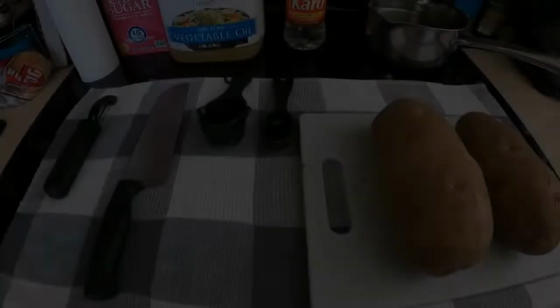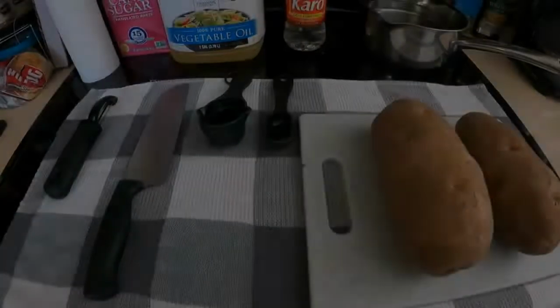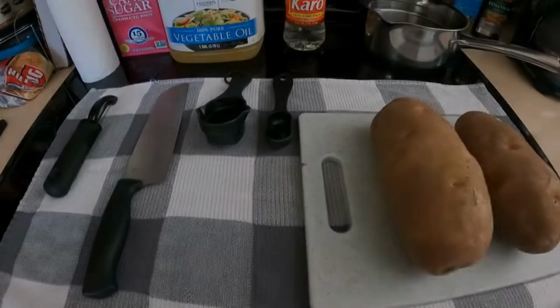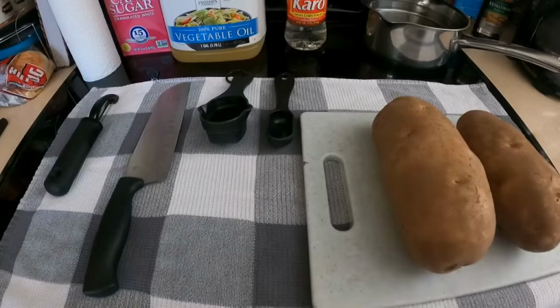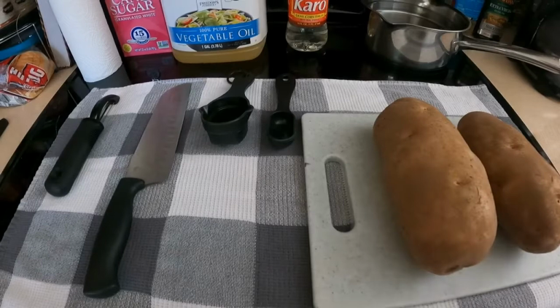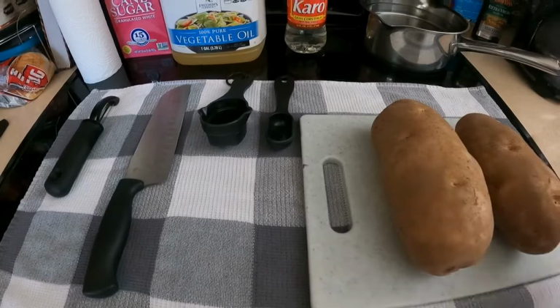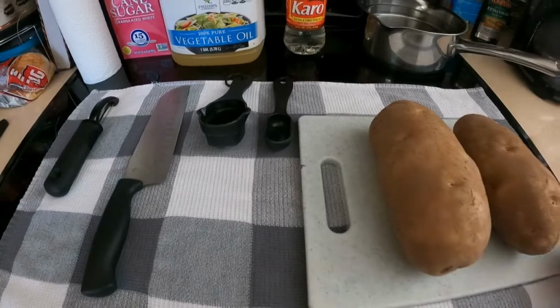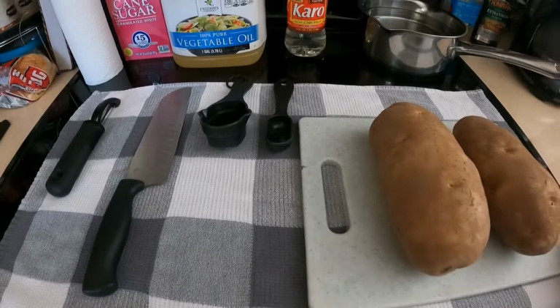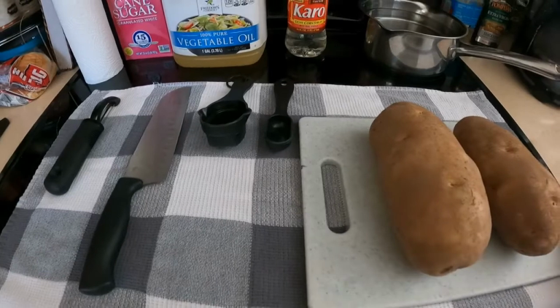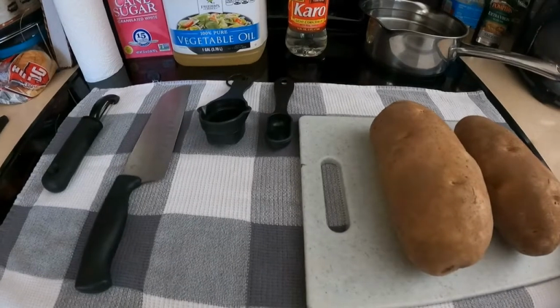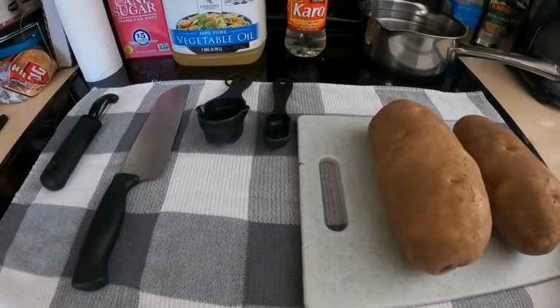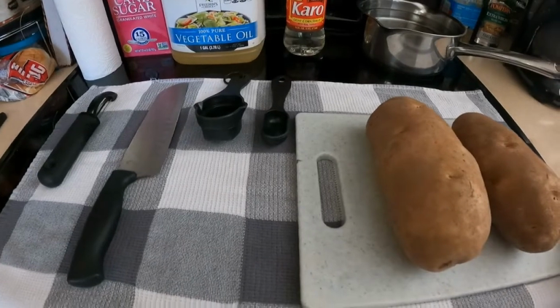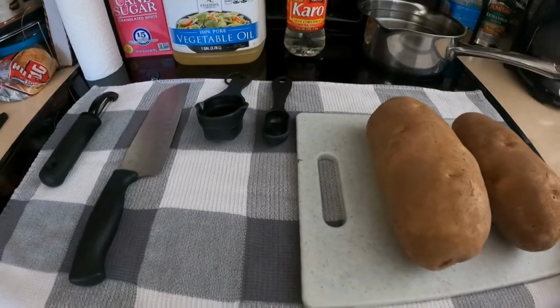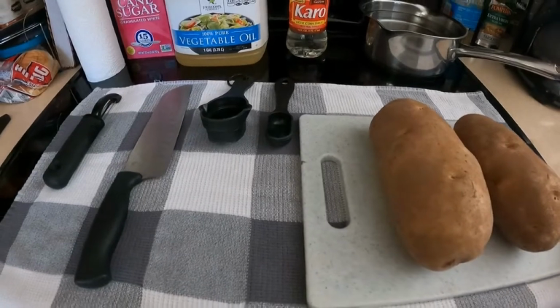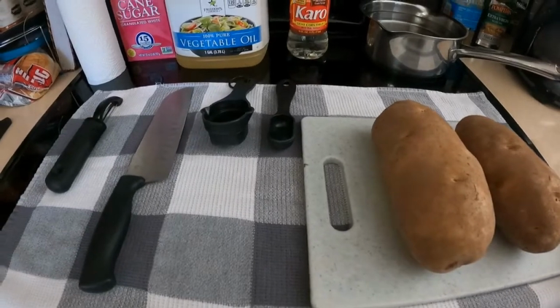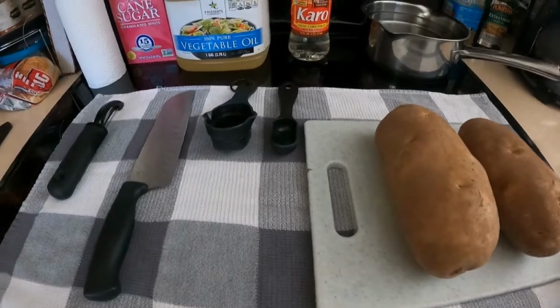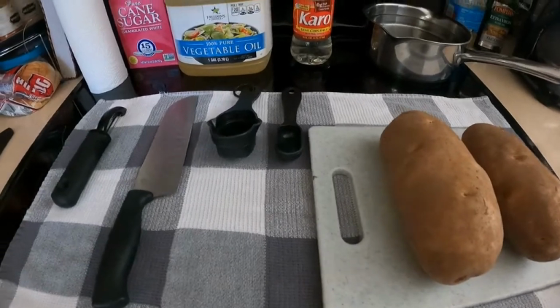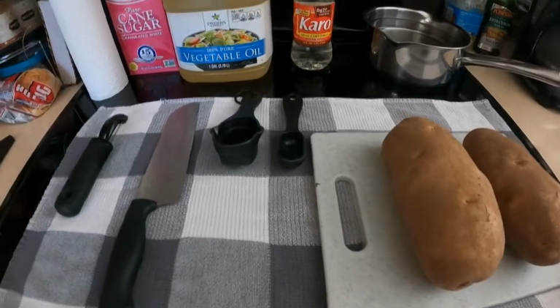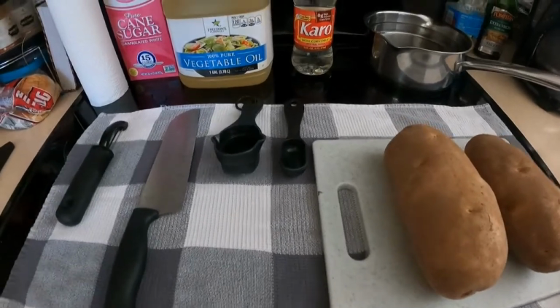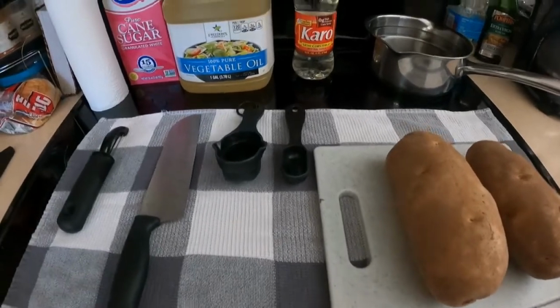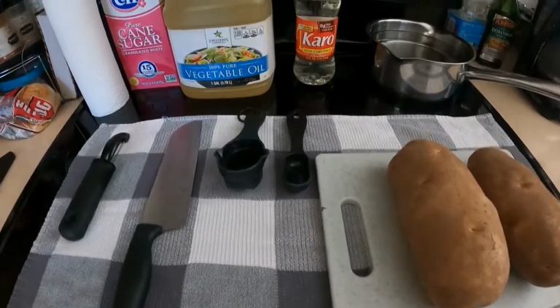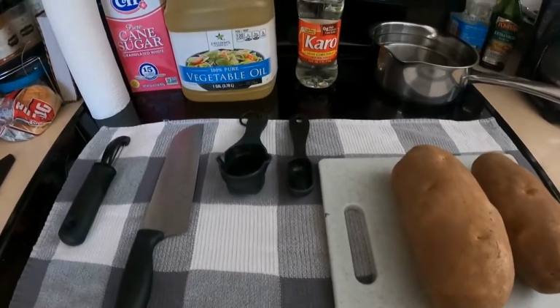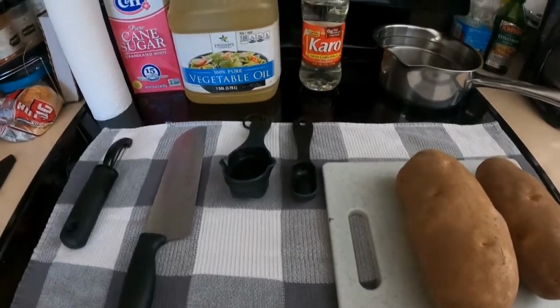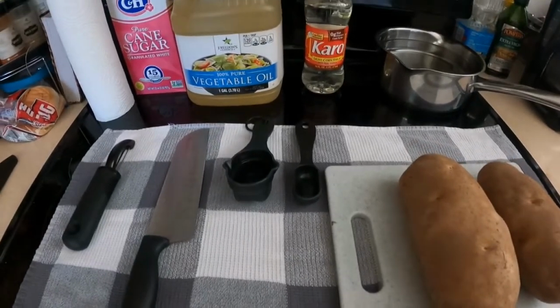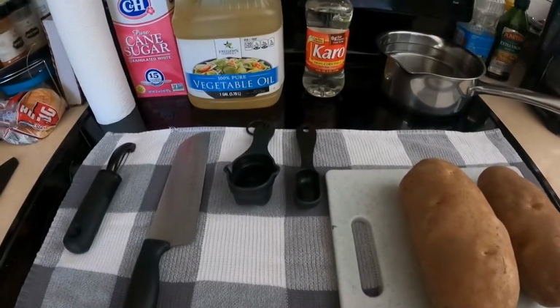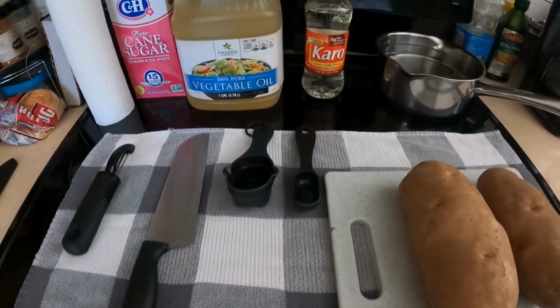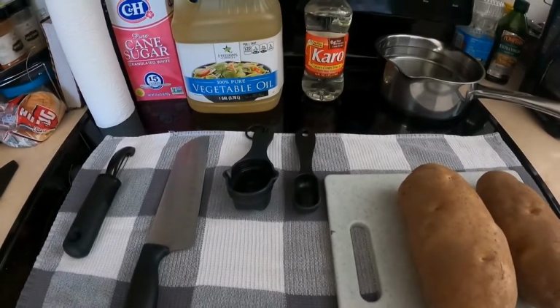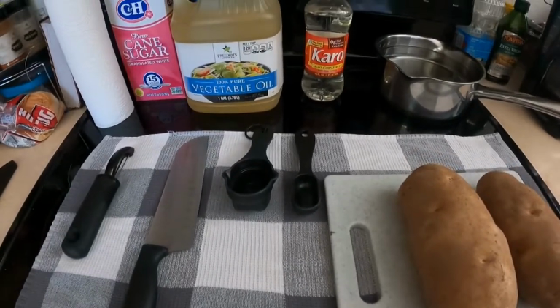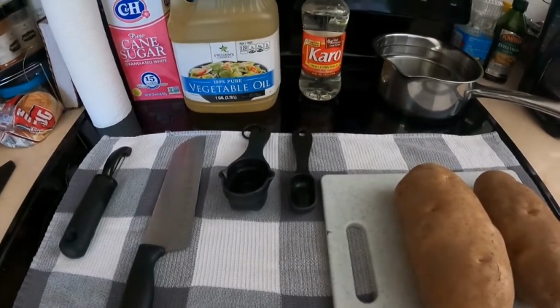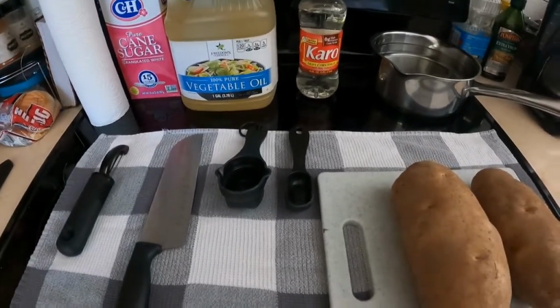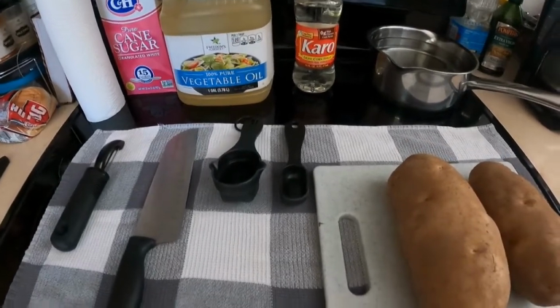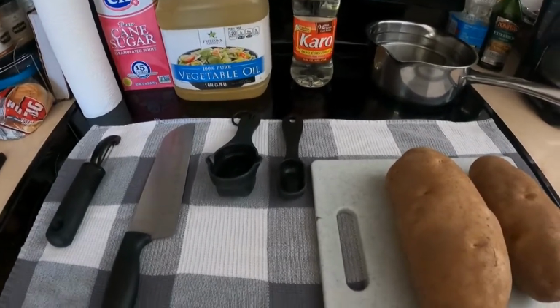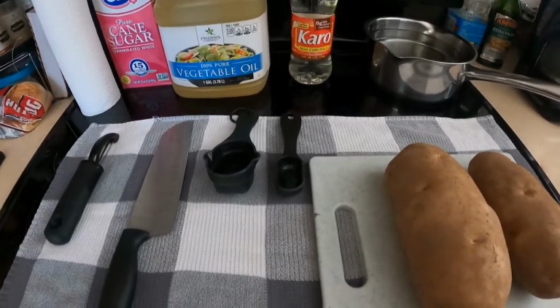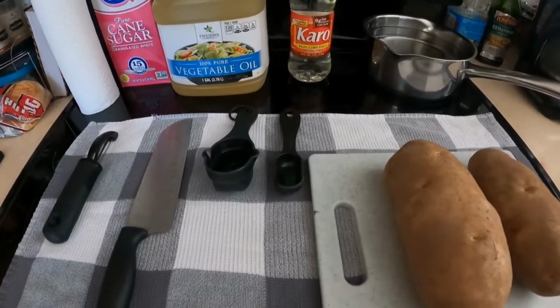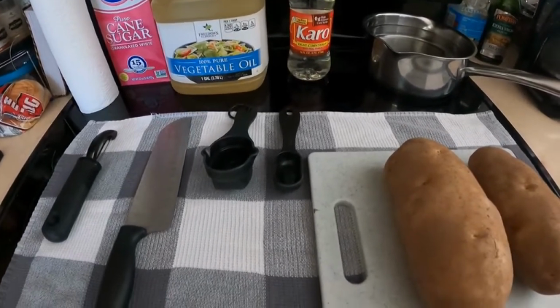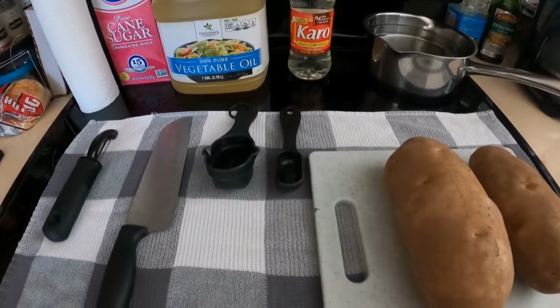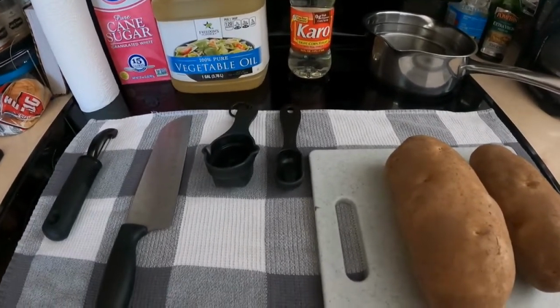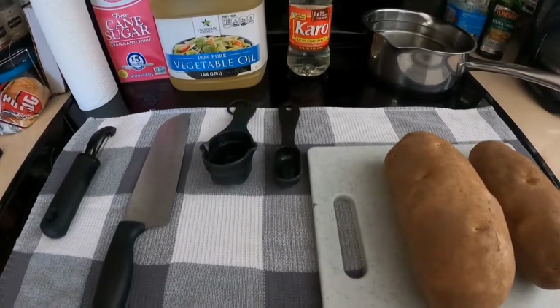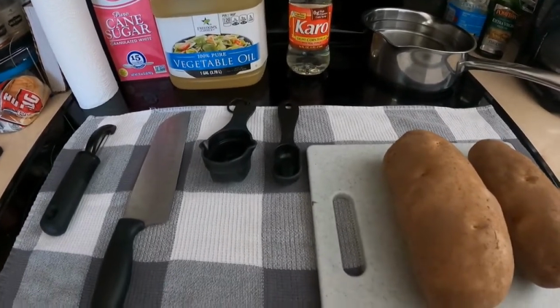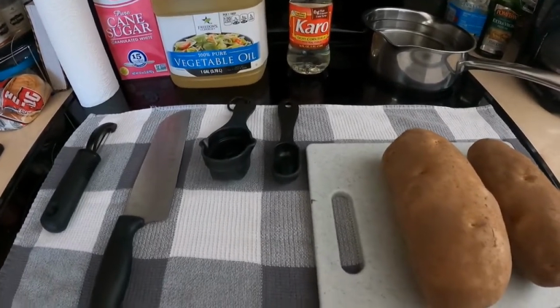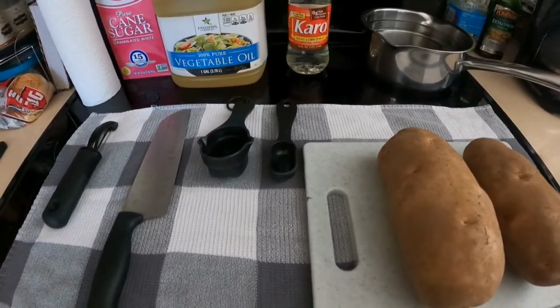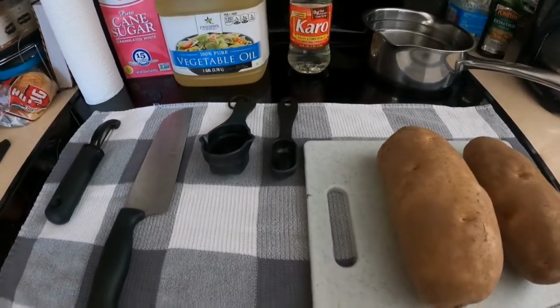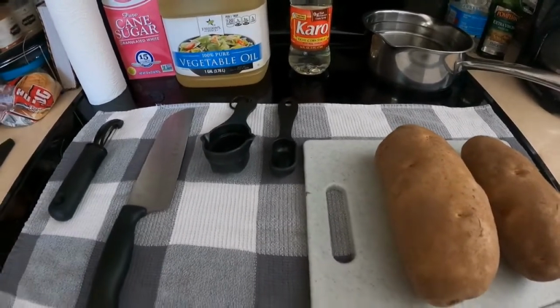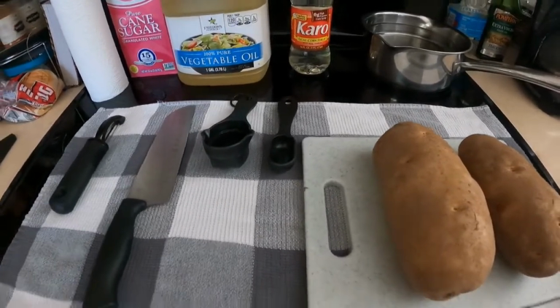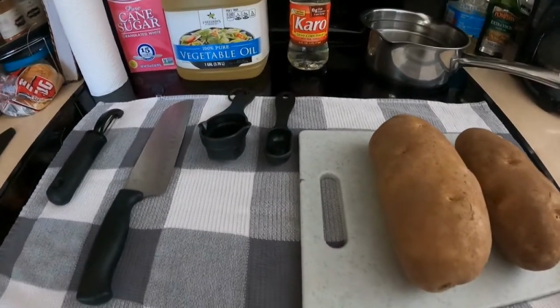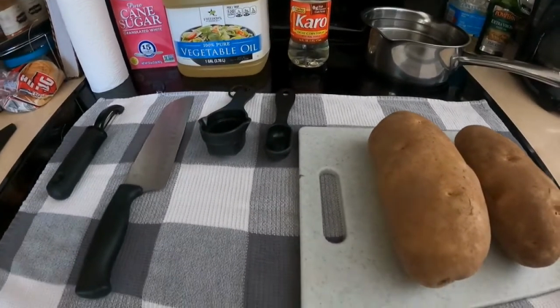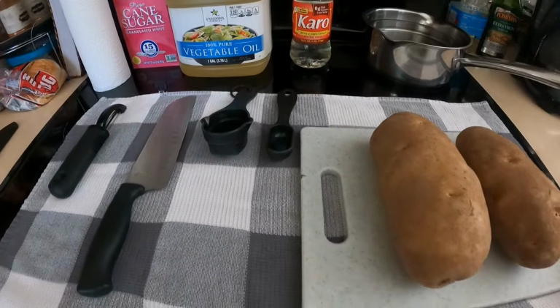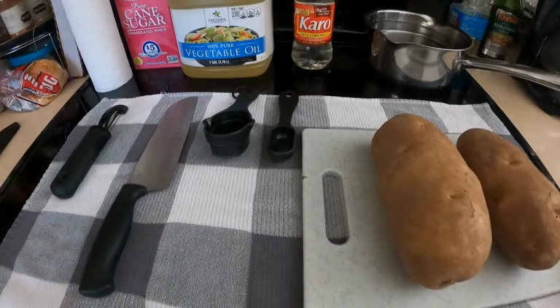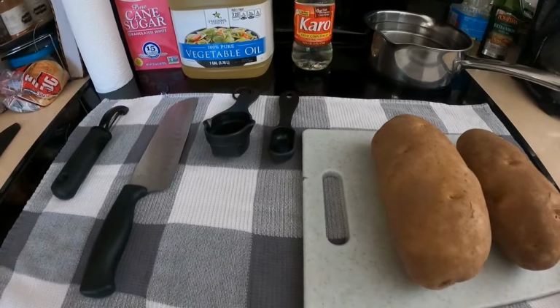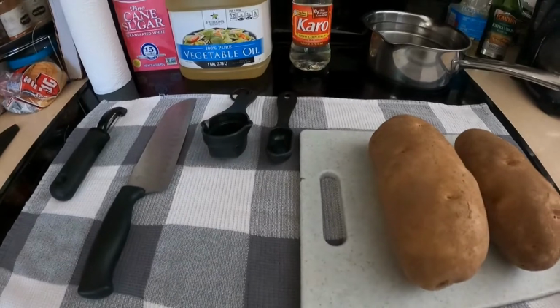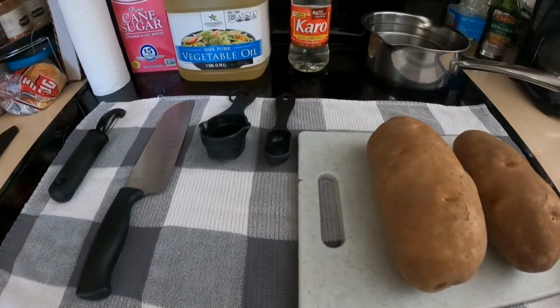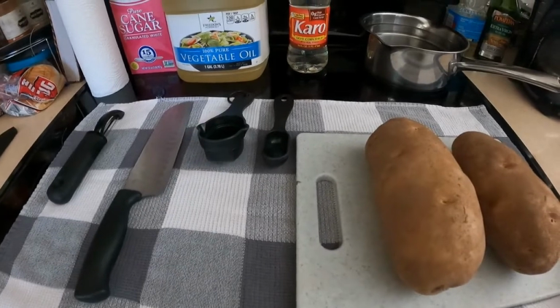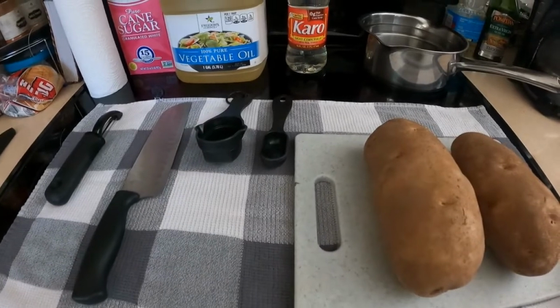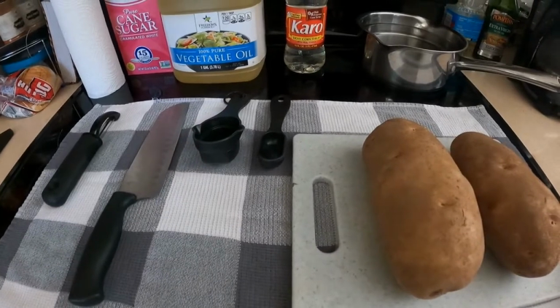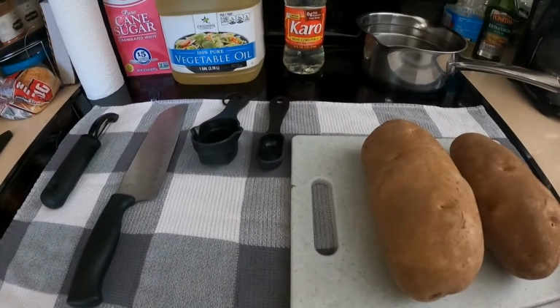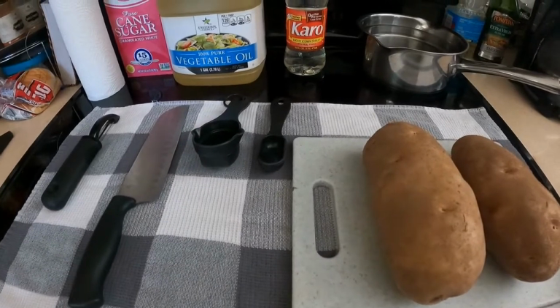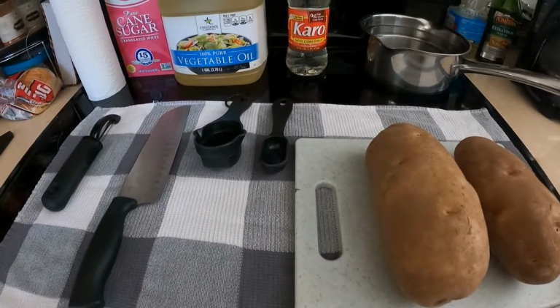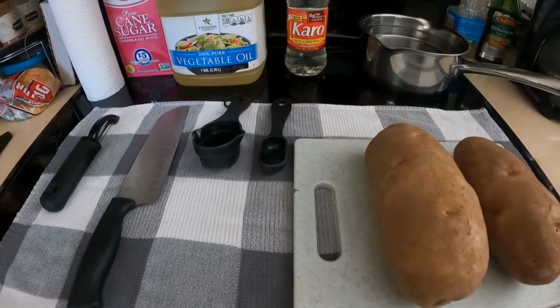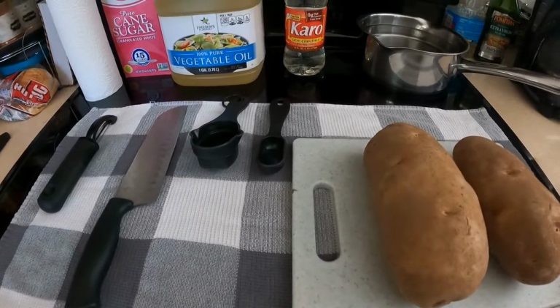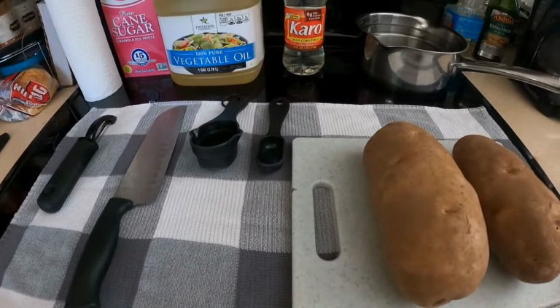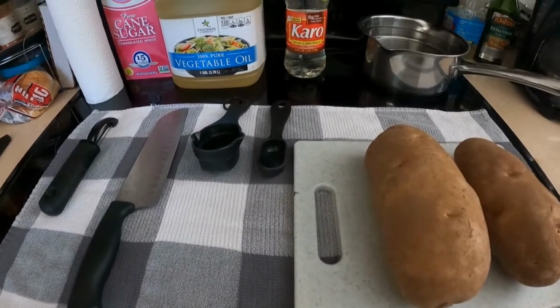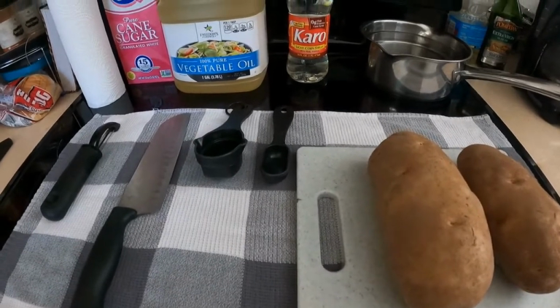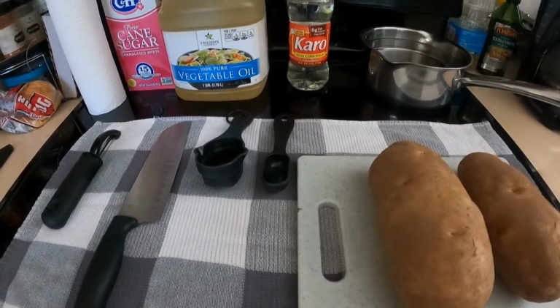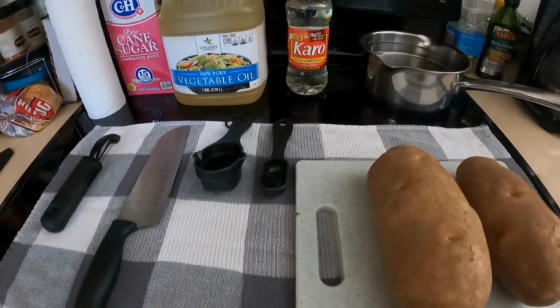All right, it's Wednesday and we are going to make some homemade McDonald's fries. Yes!